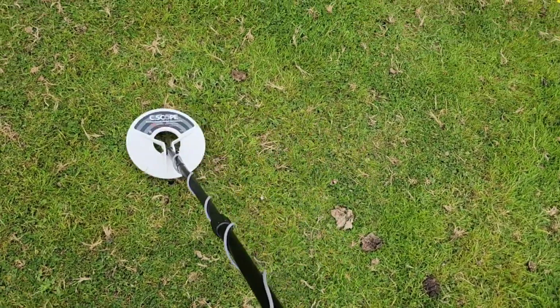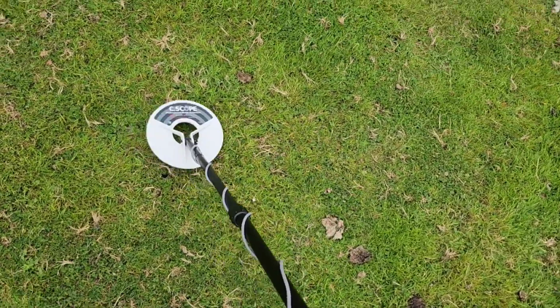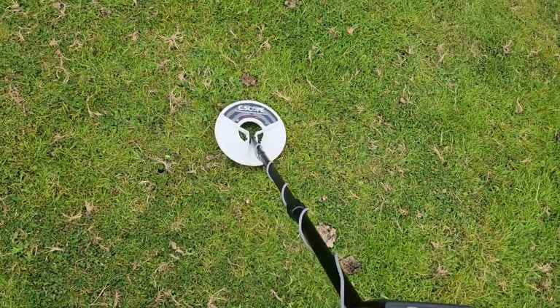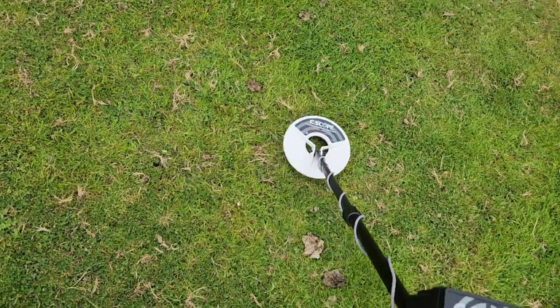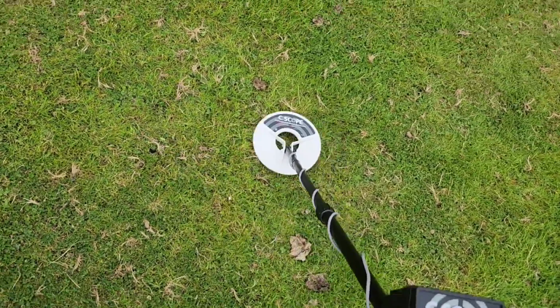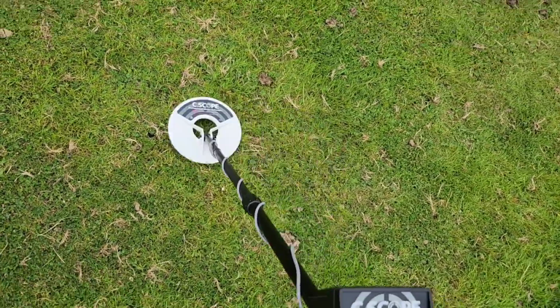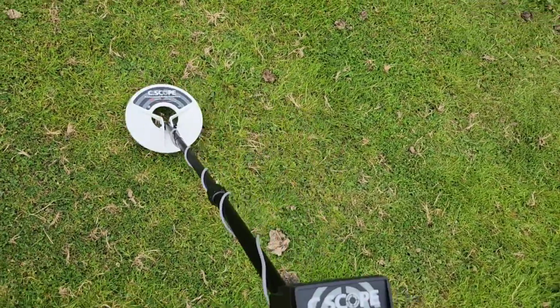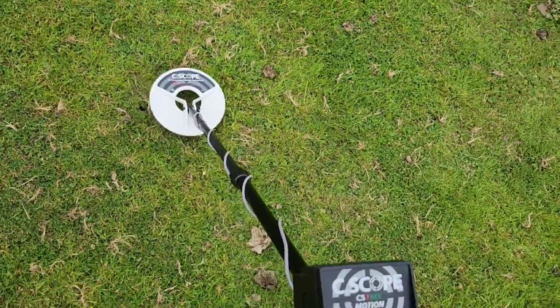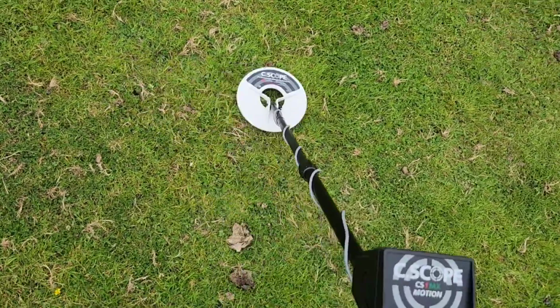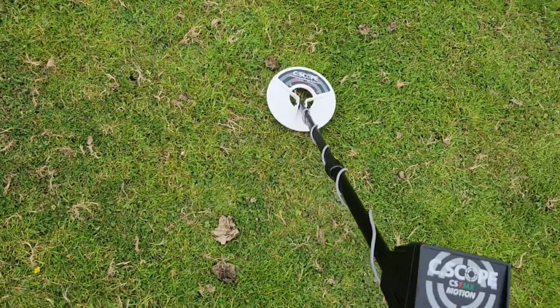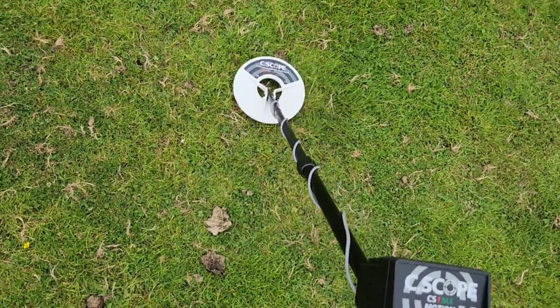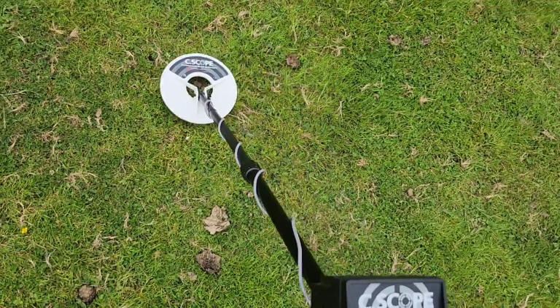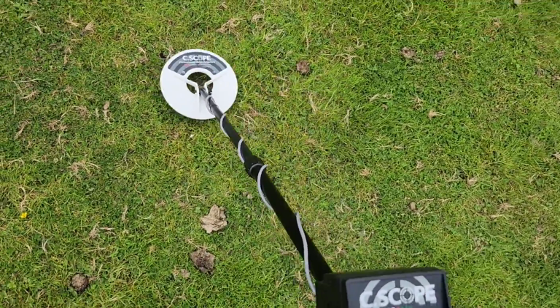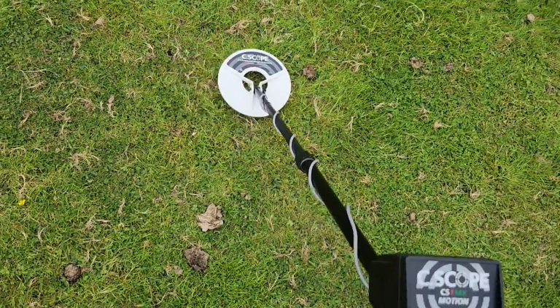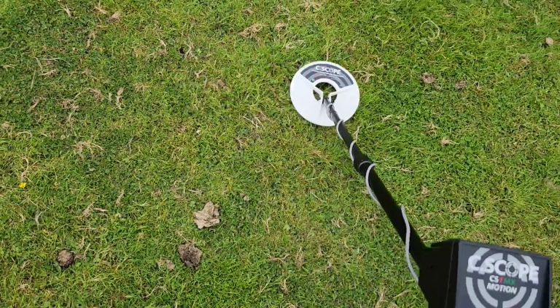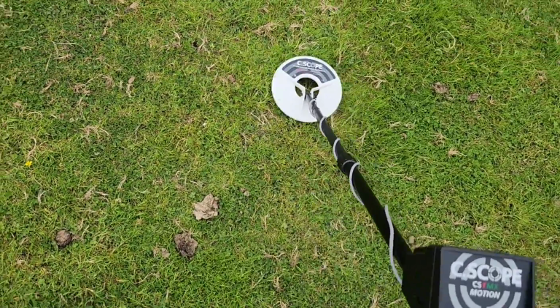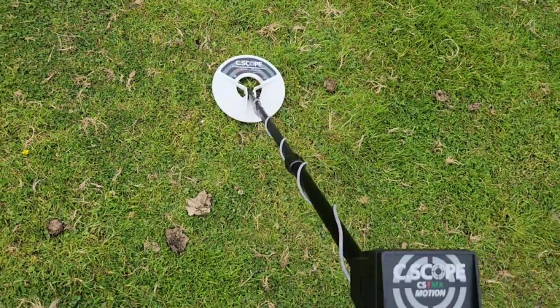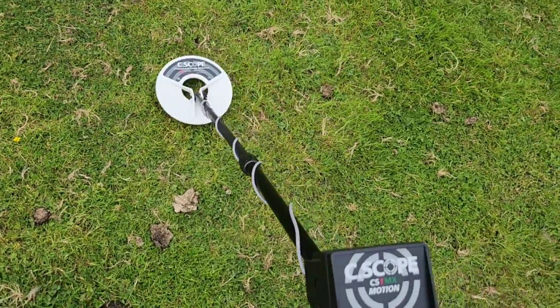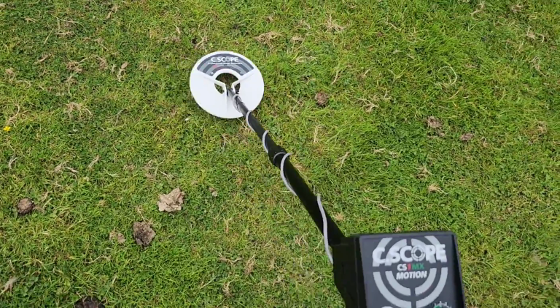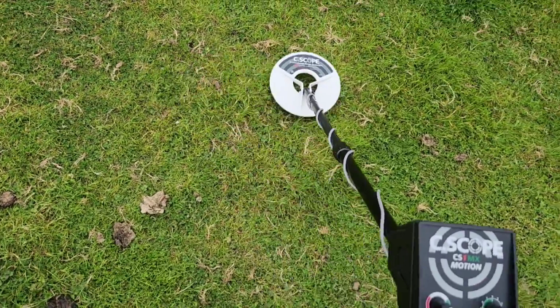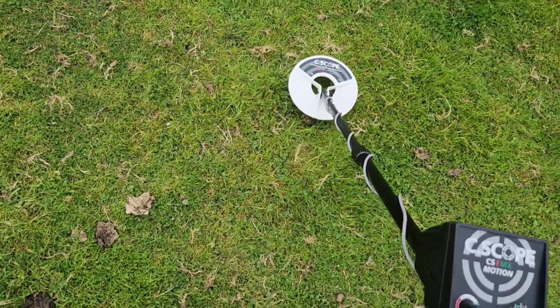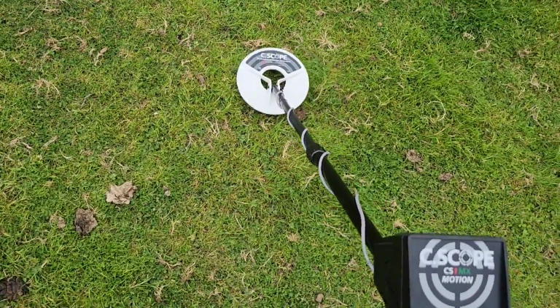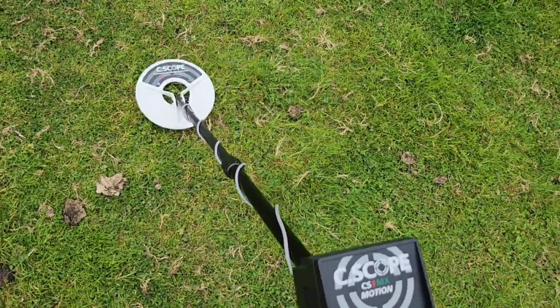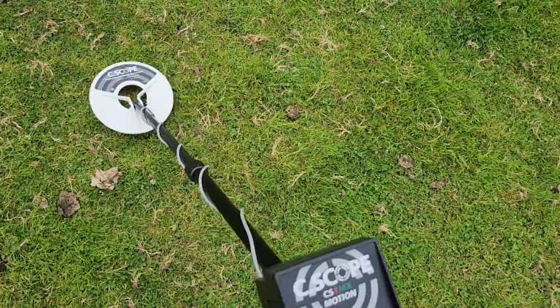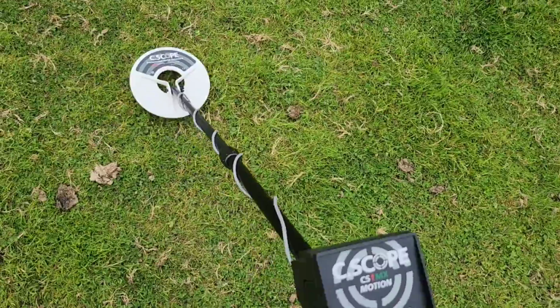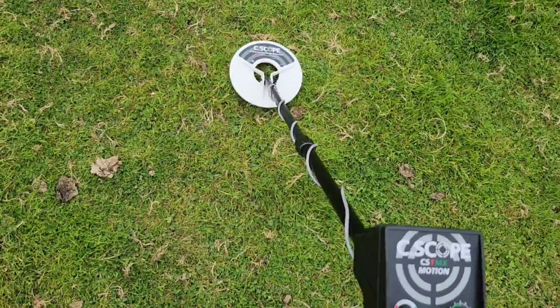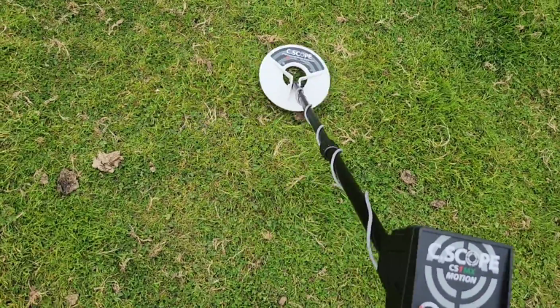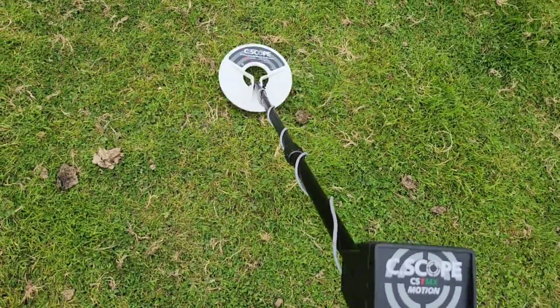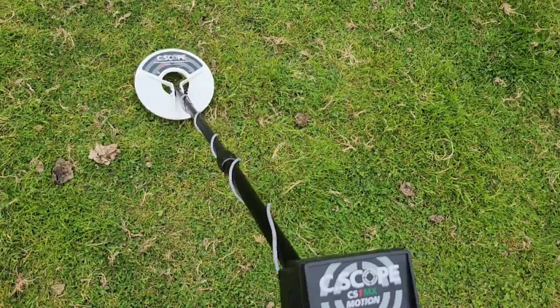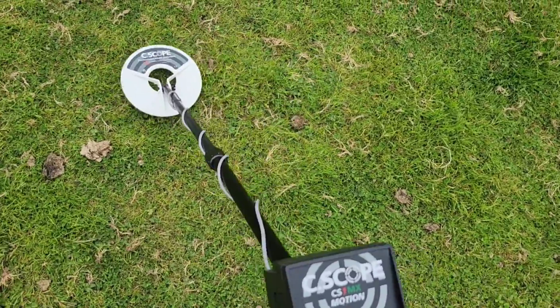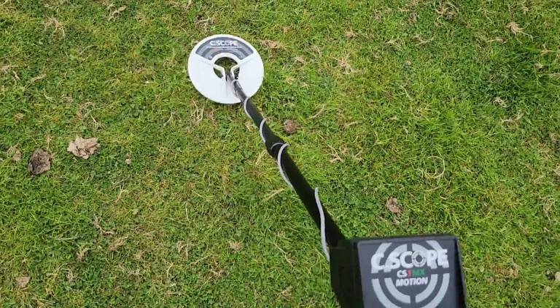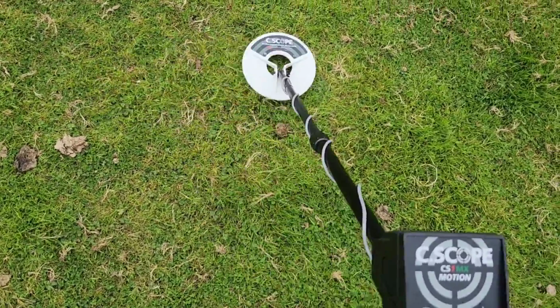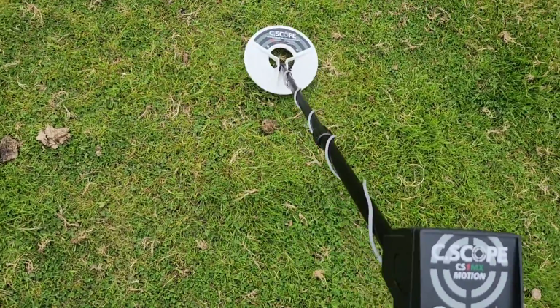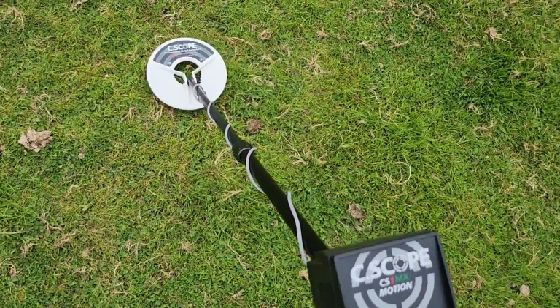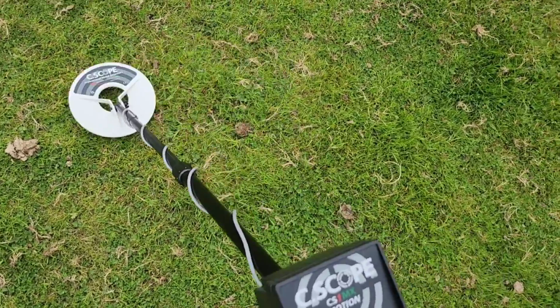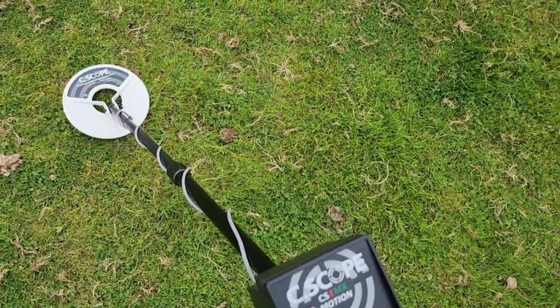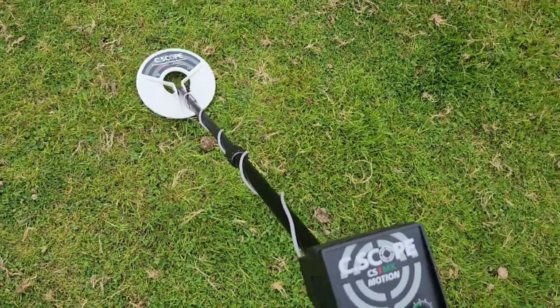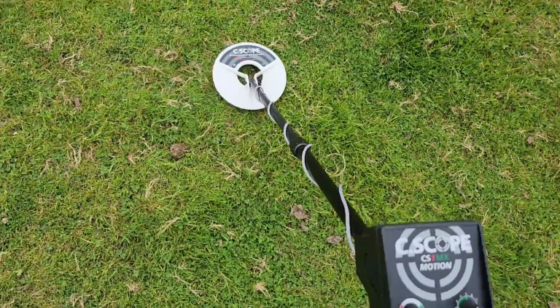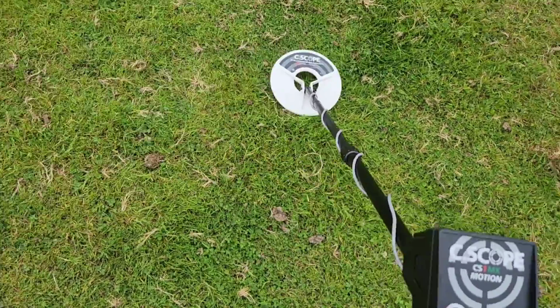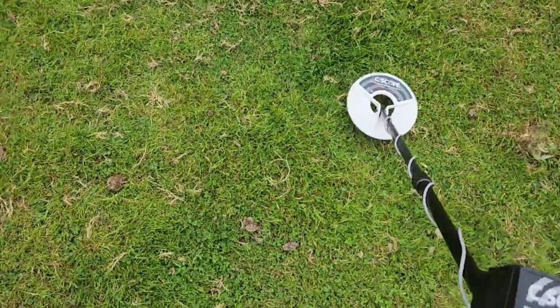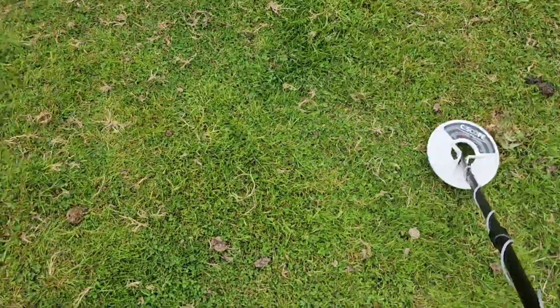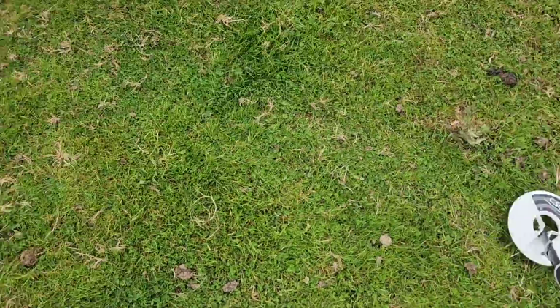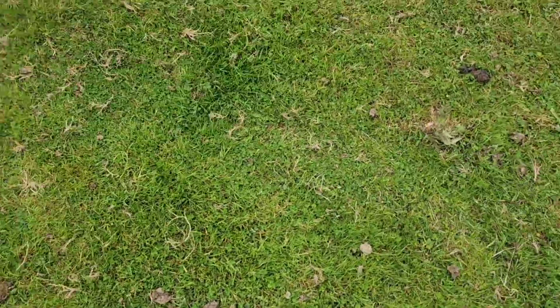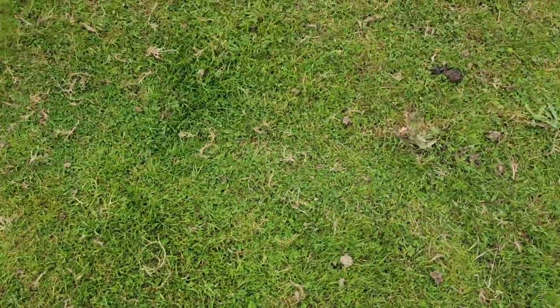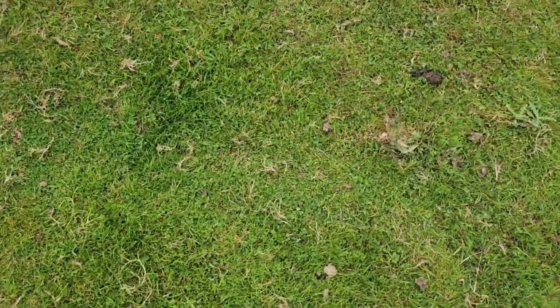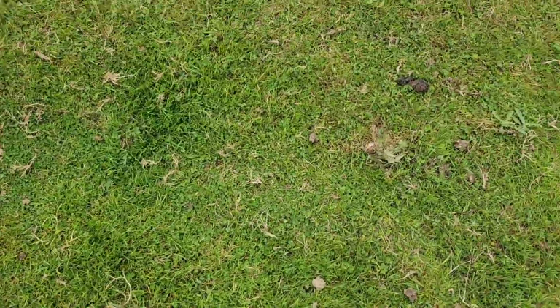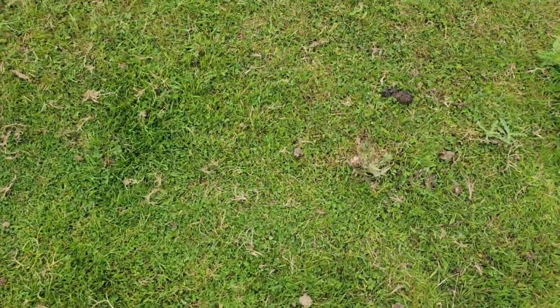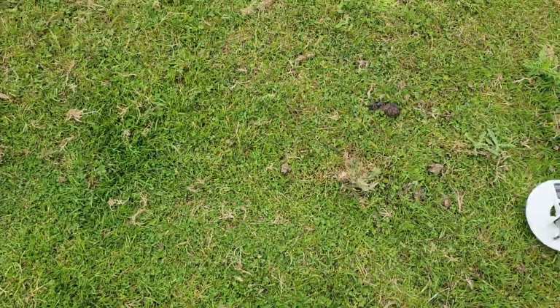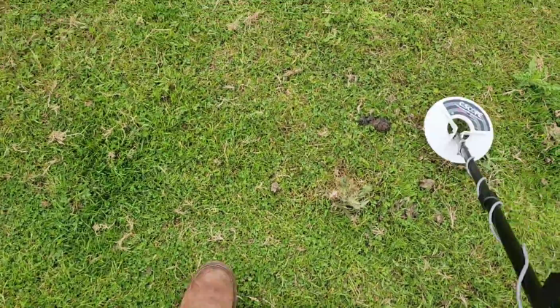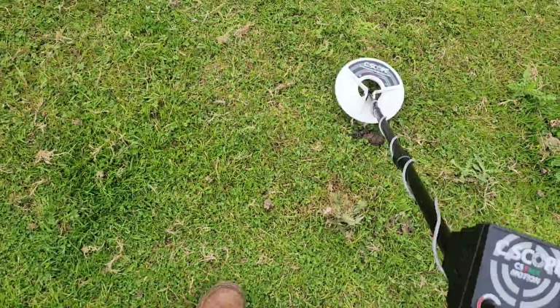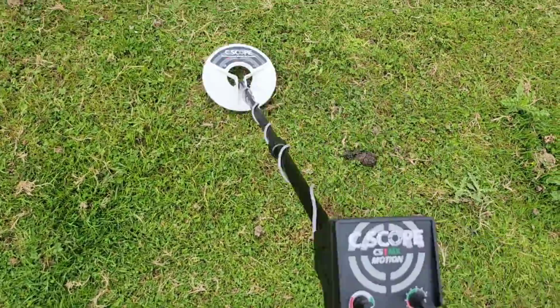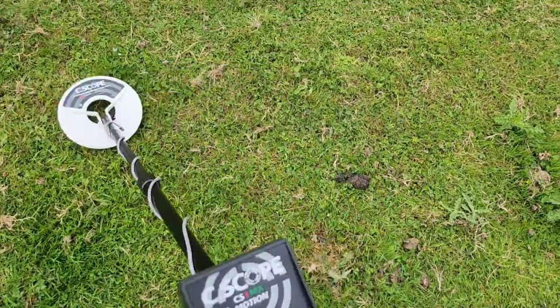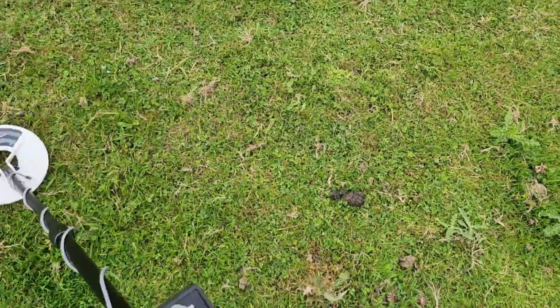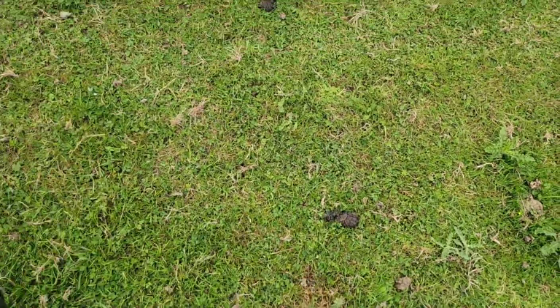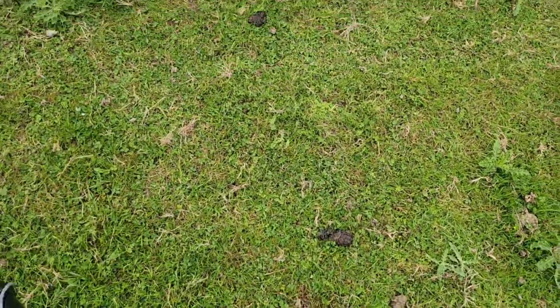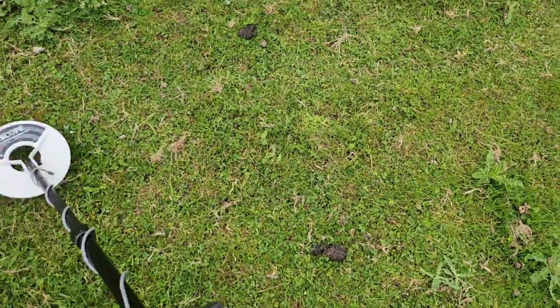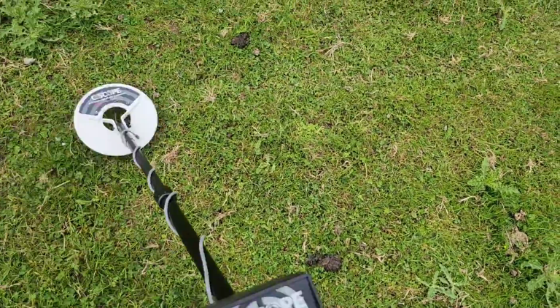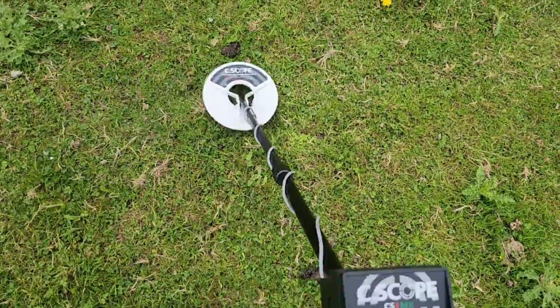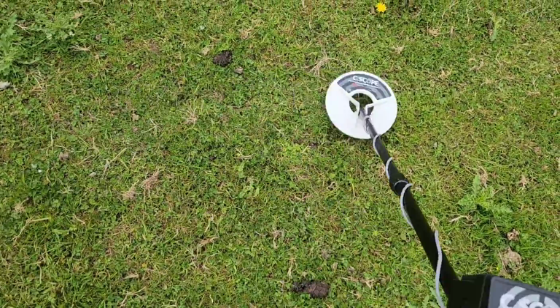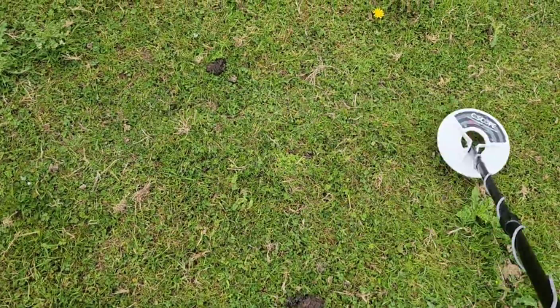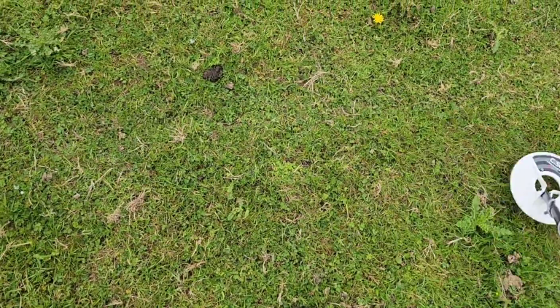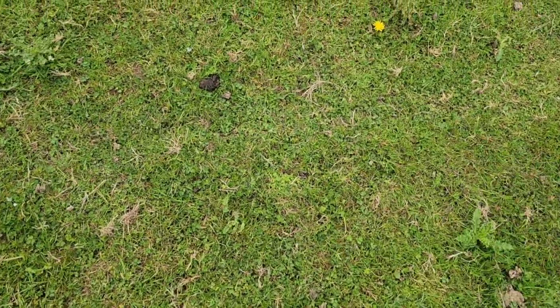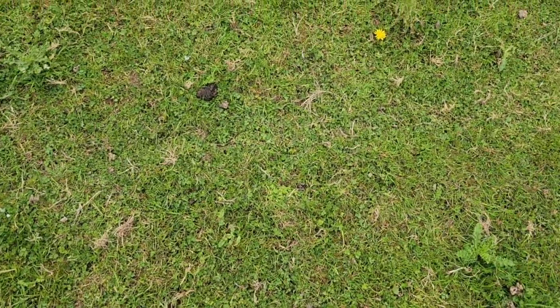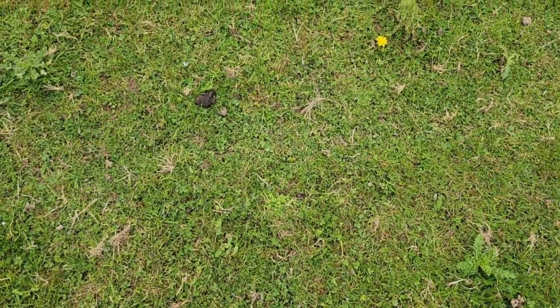Not a problem for the artifact — it's a big buckle, a big artifact to be fair, but not a problem for it.